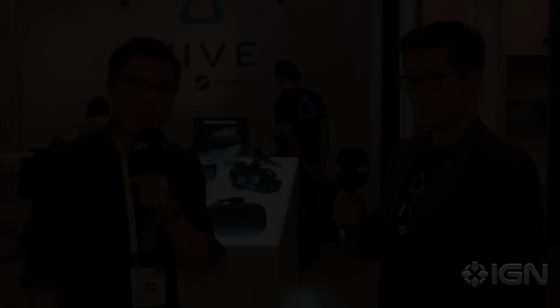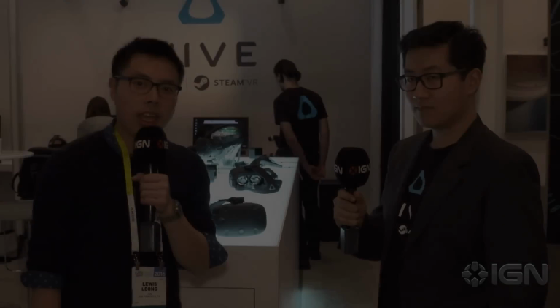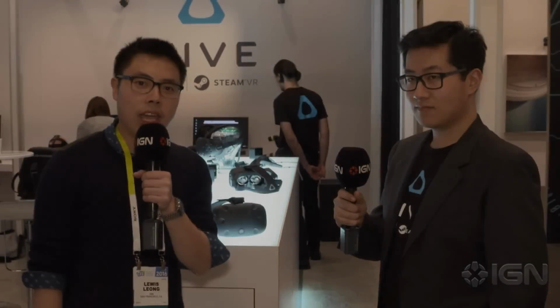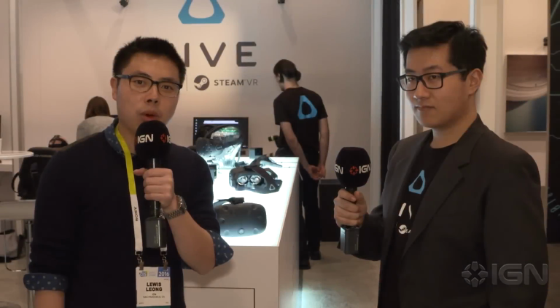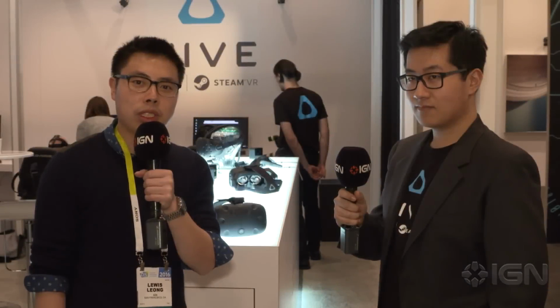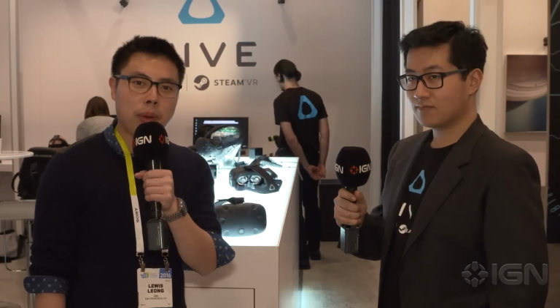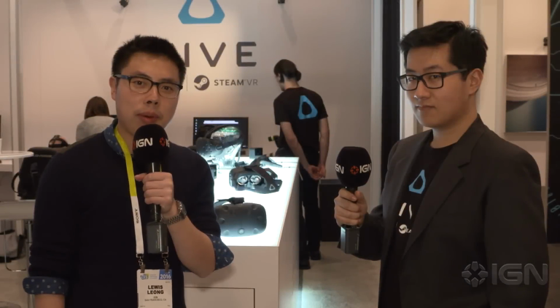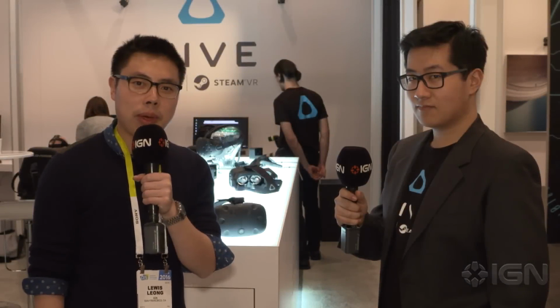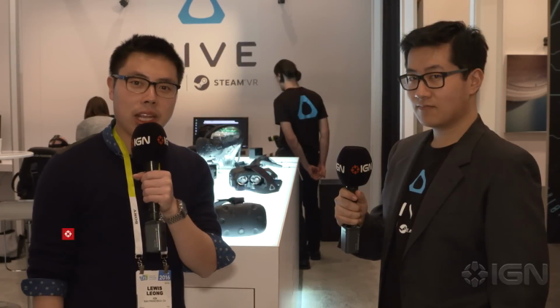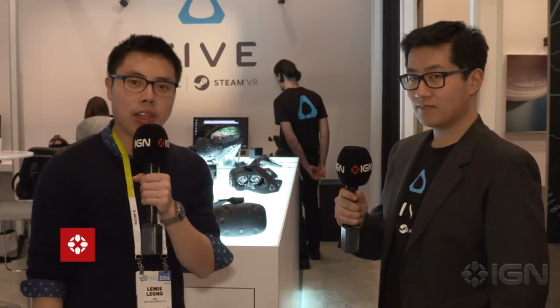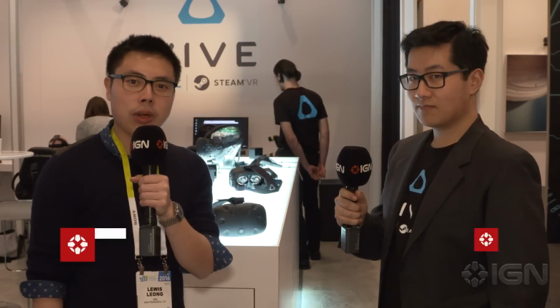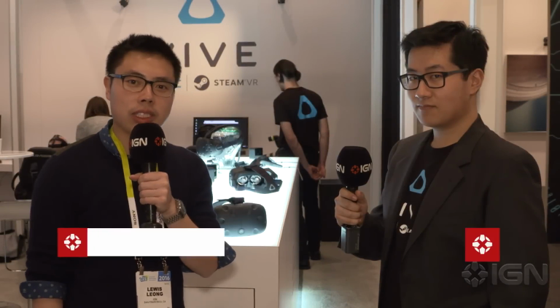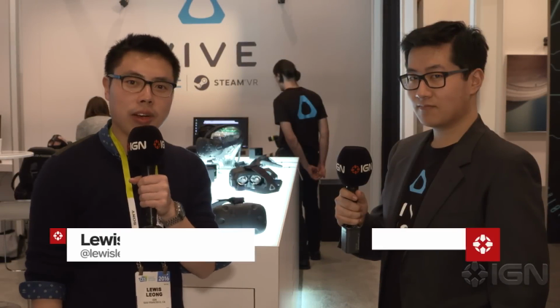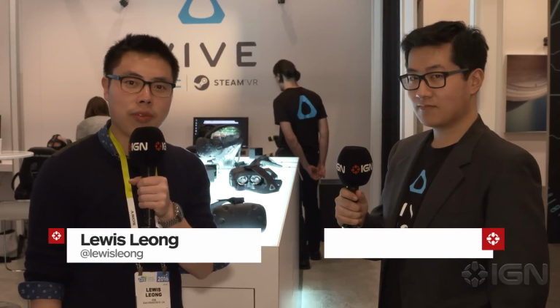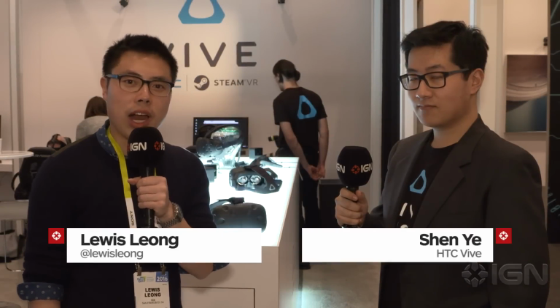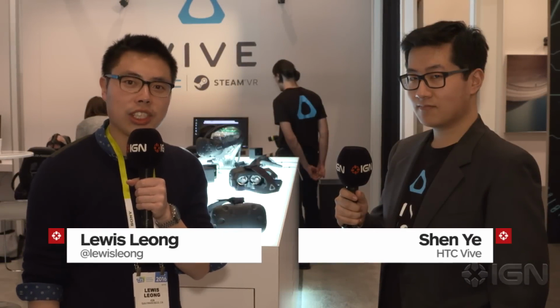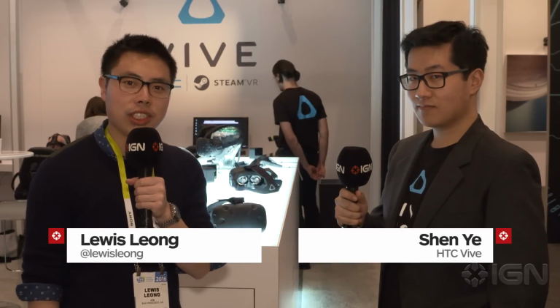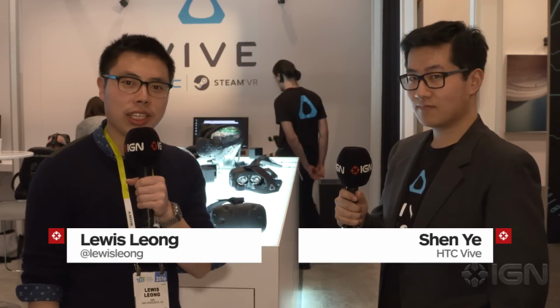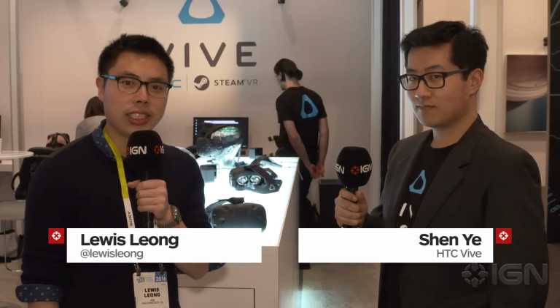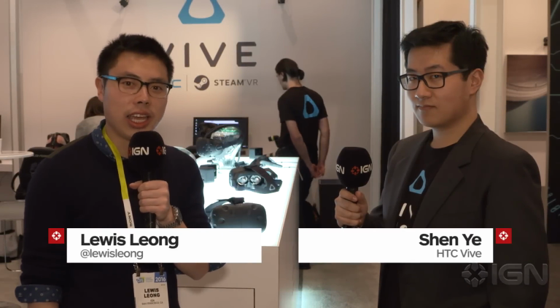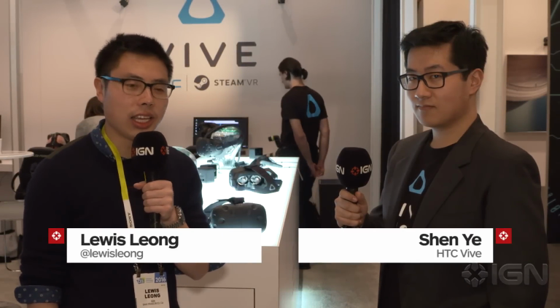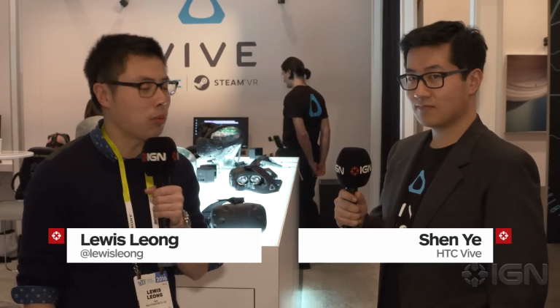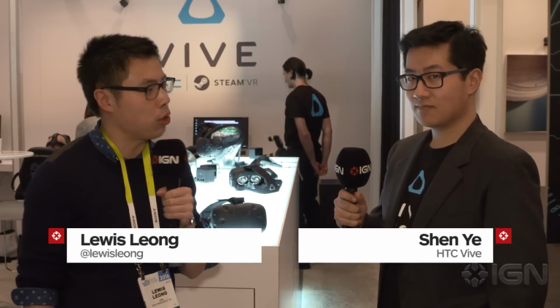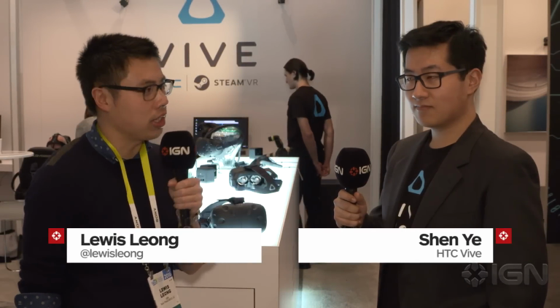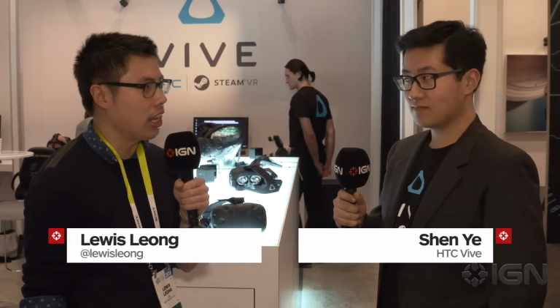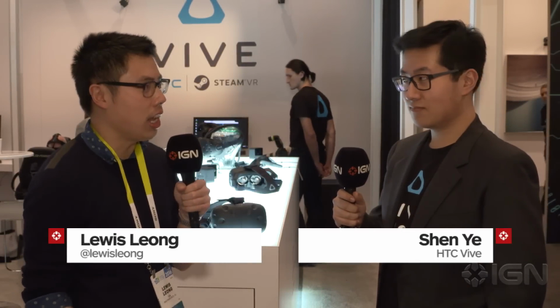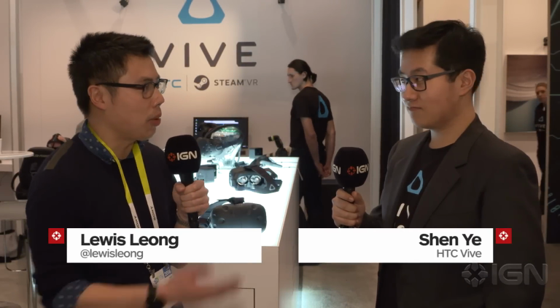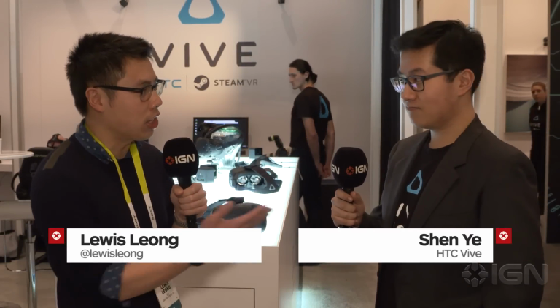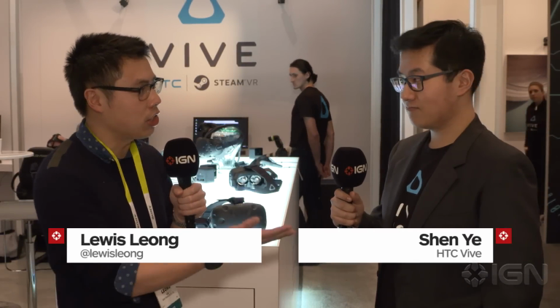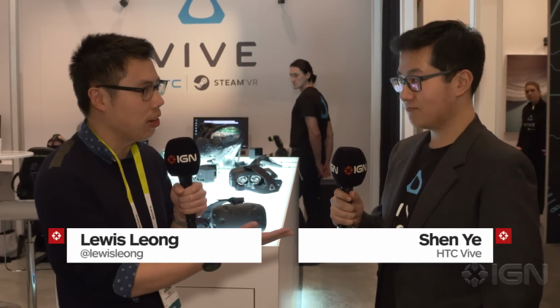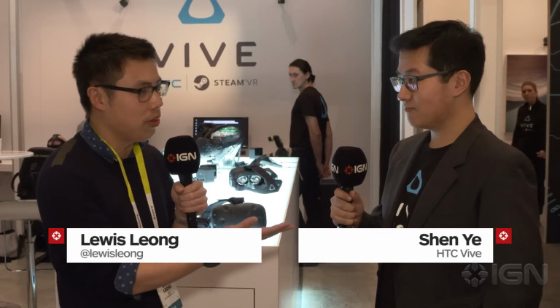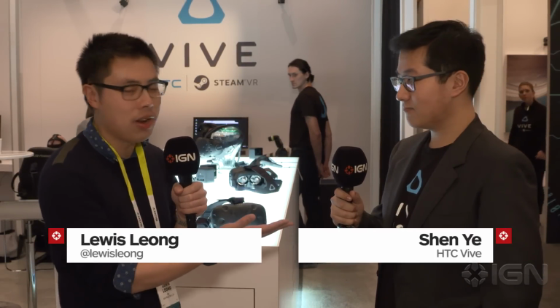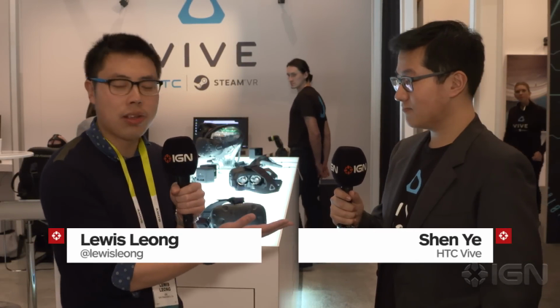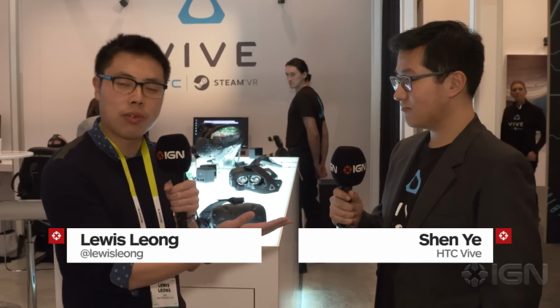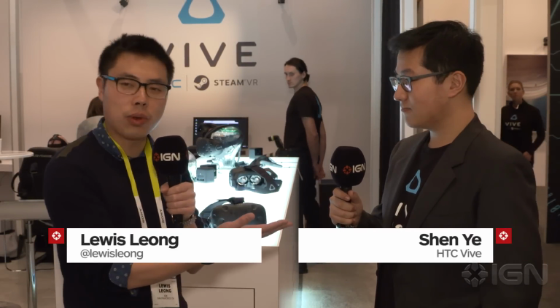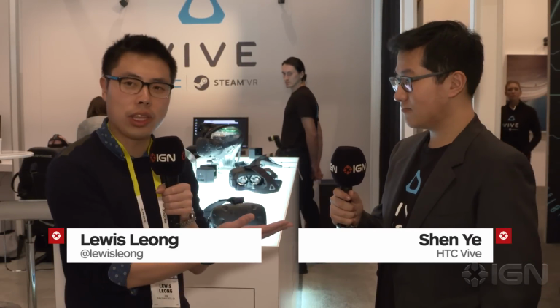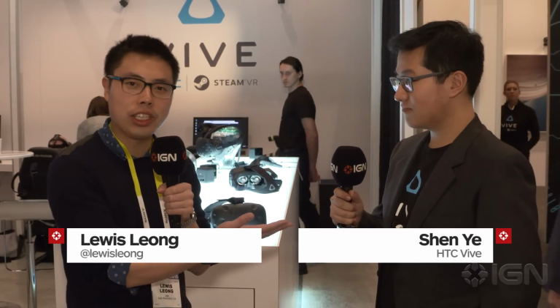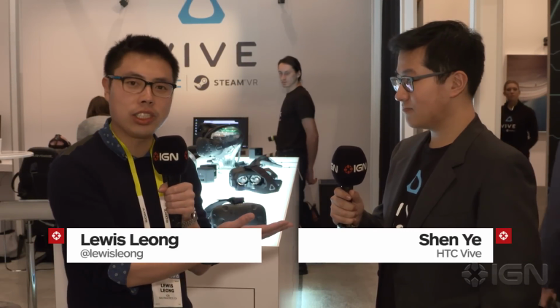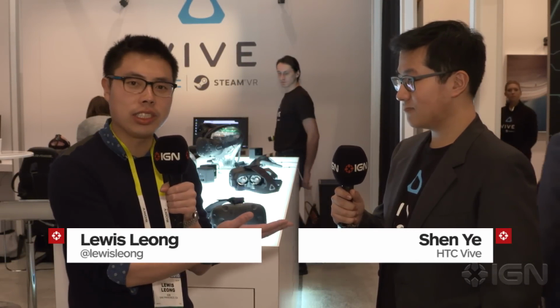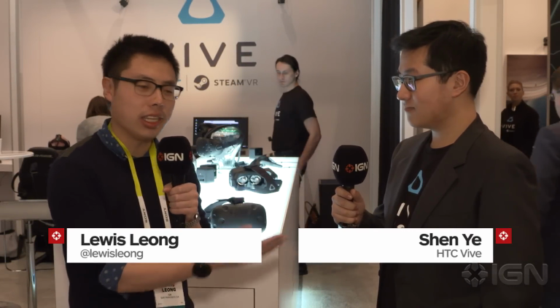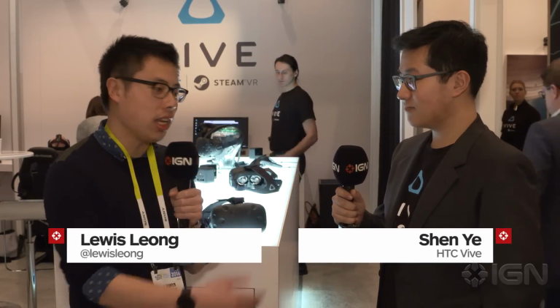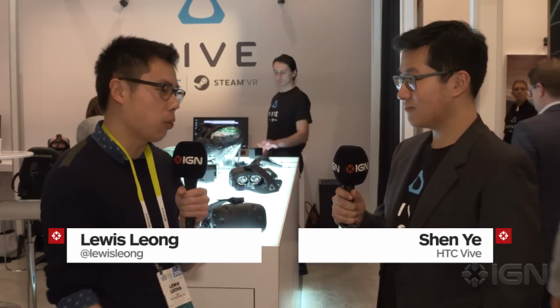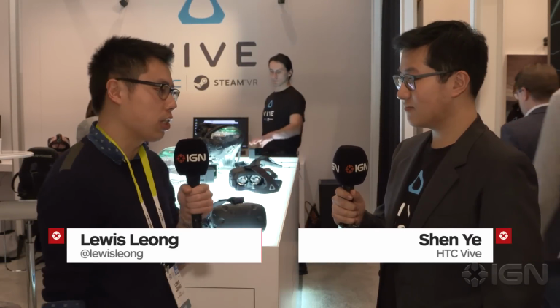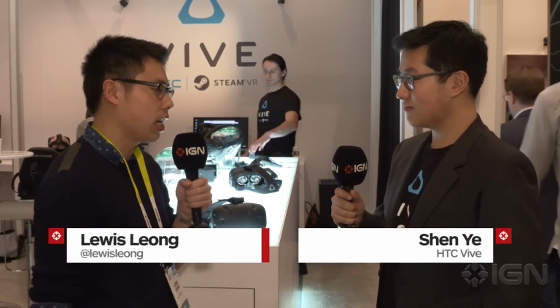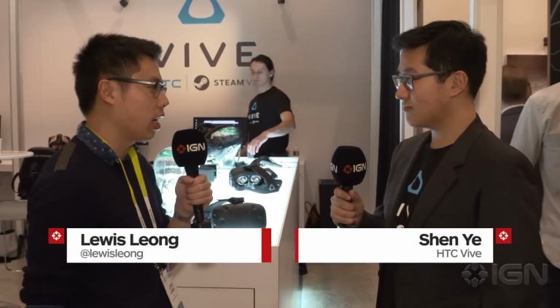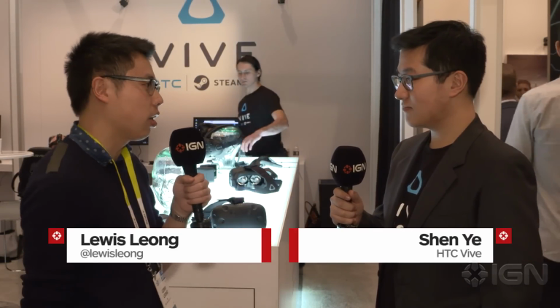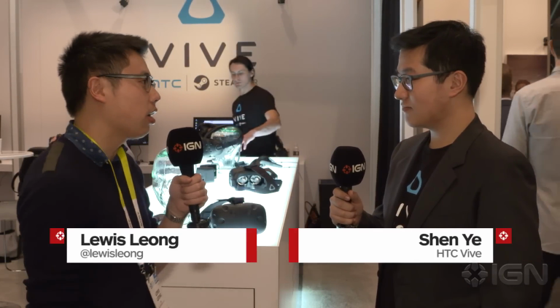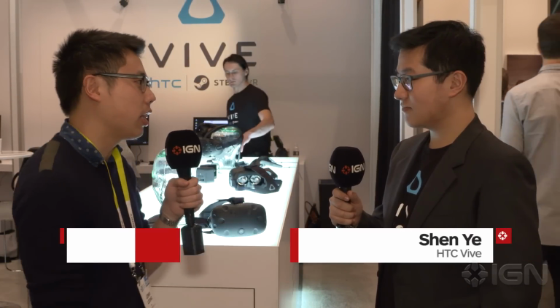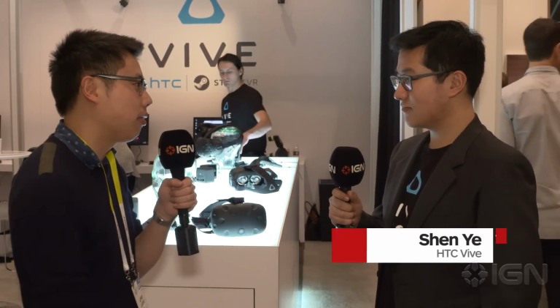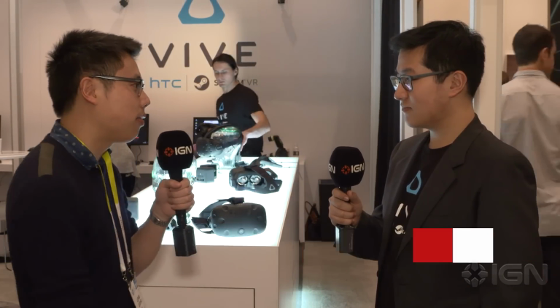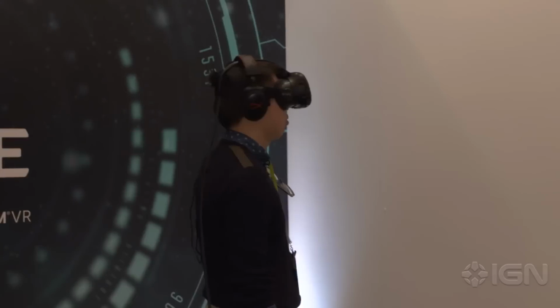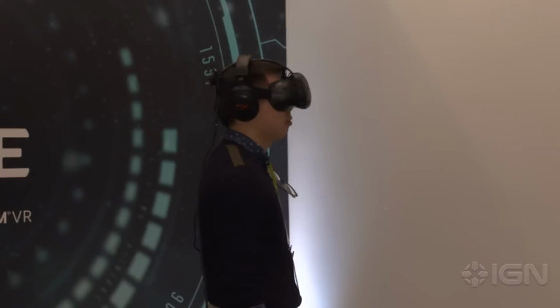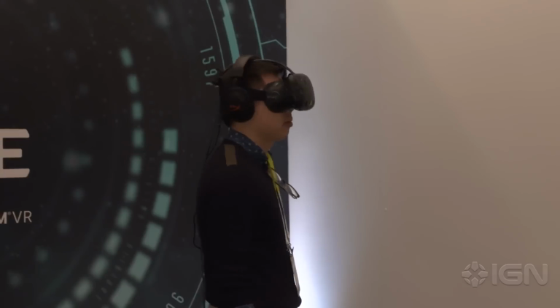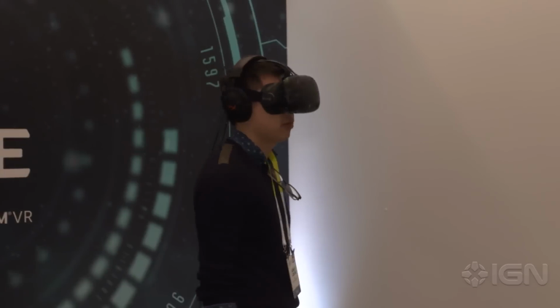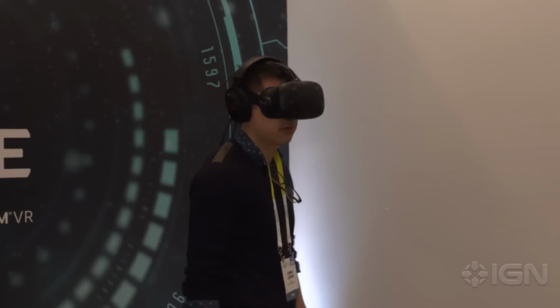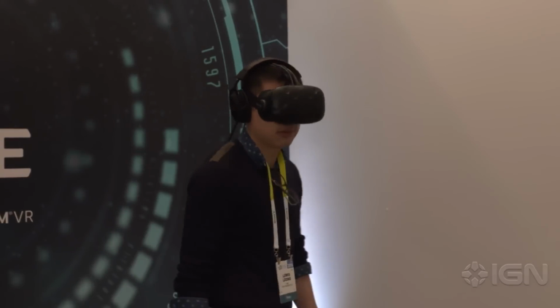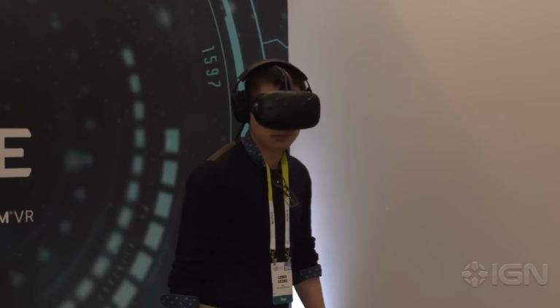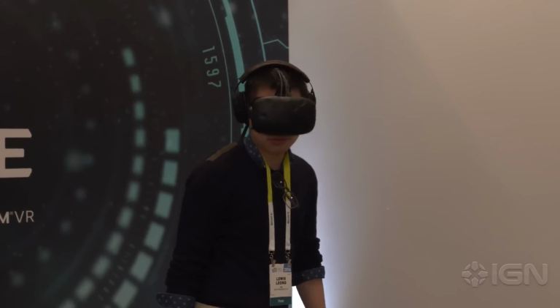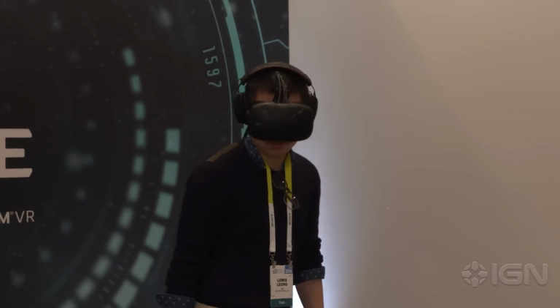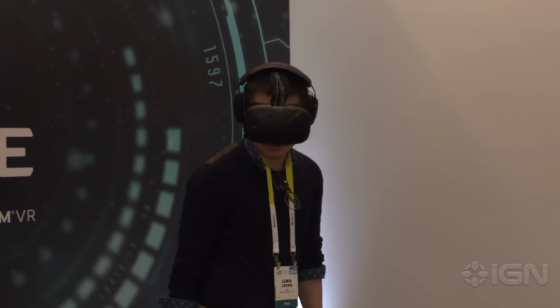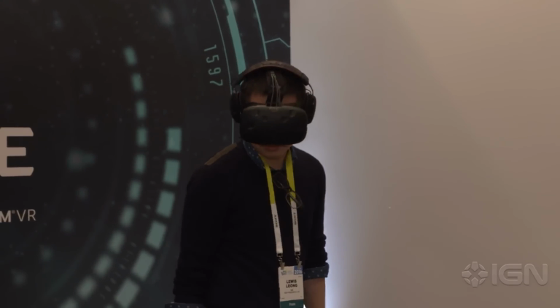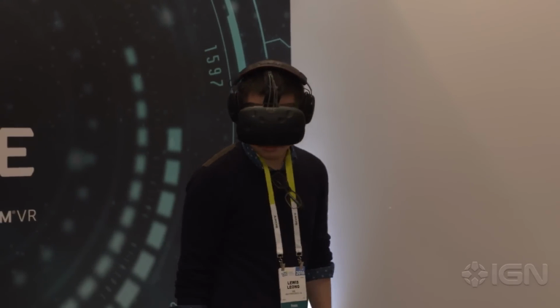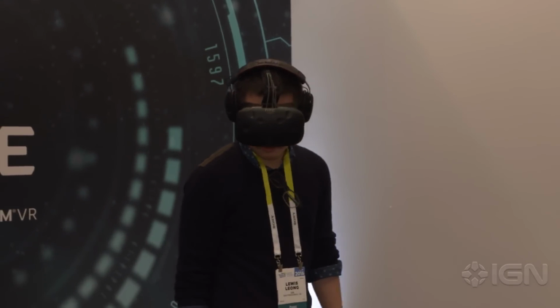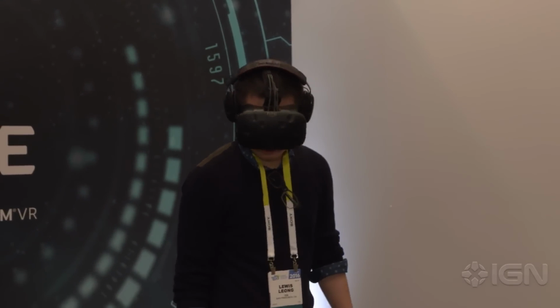Hey, what's up everybody? Lewis here for IGN Tech. I'm joined today by Shen with HTC and we're taking a look at the VIVE virtual reality headset.